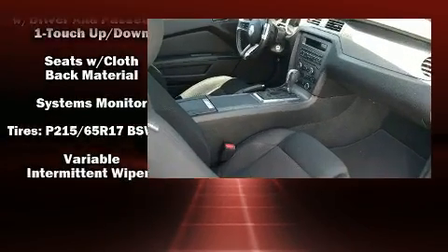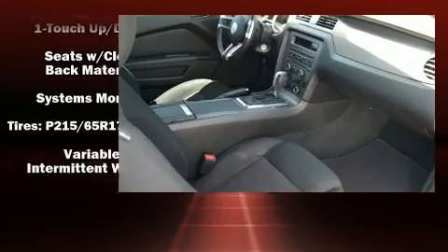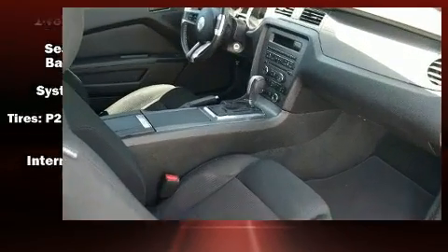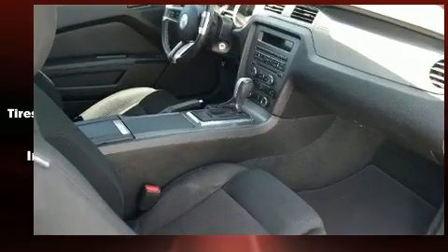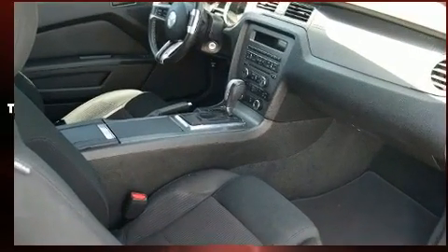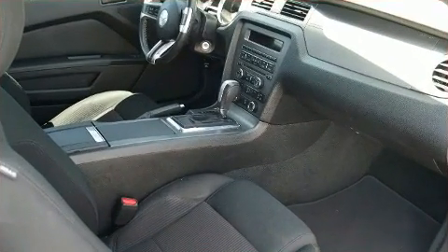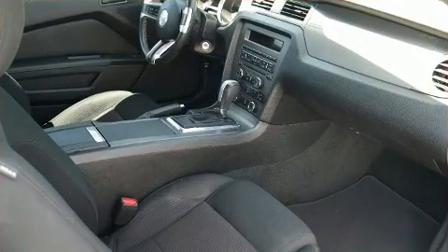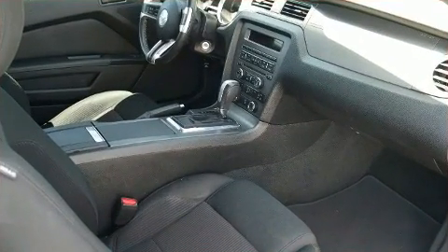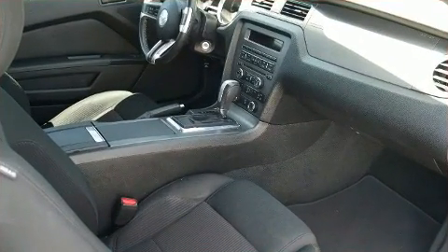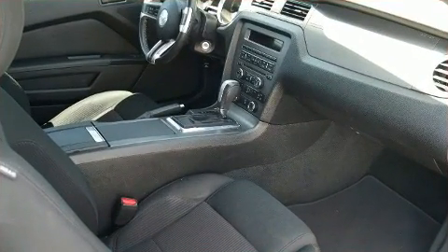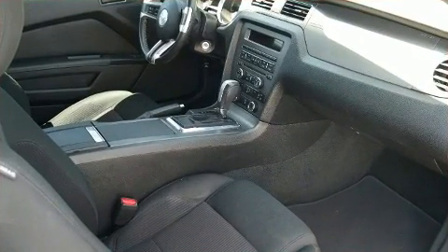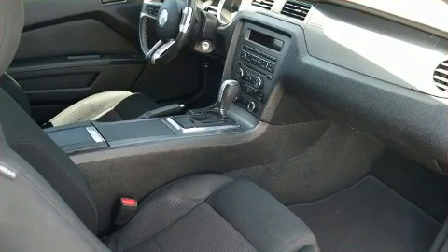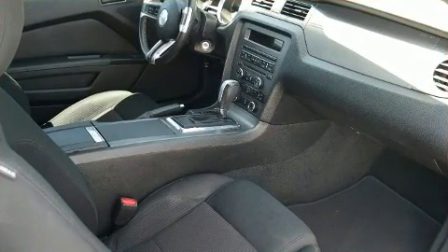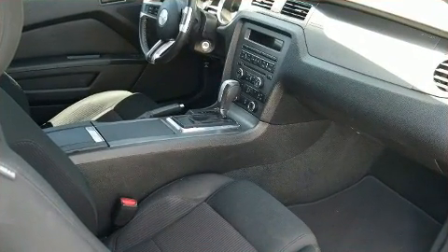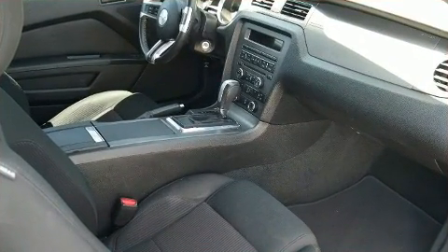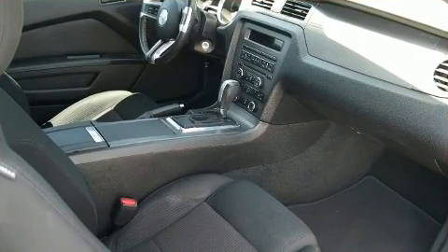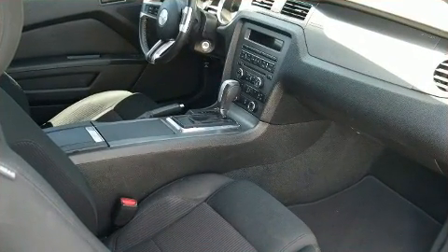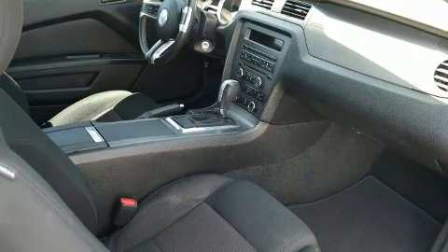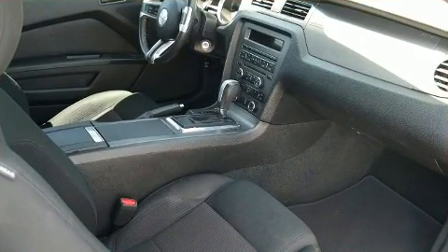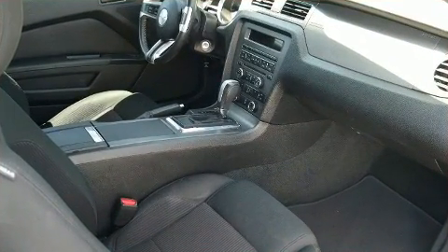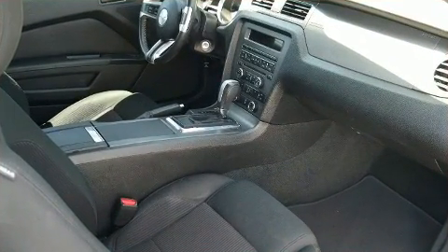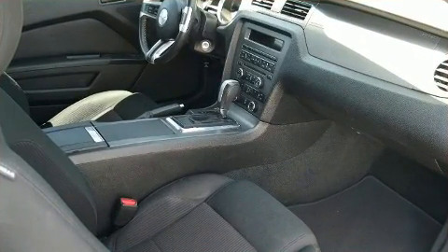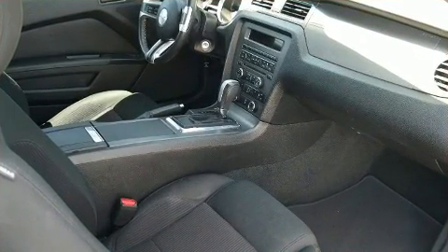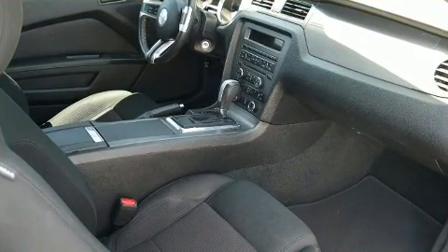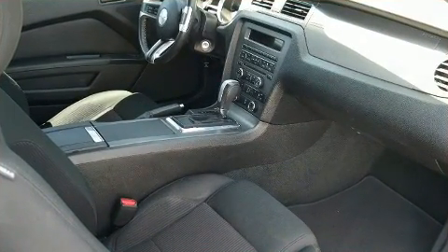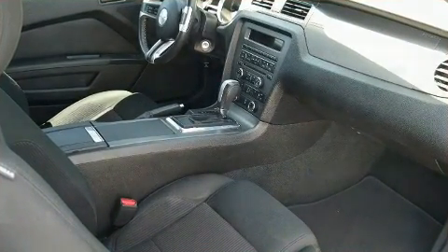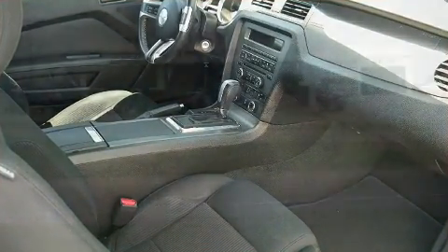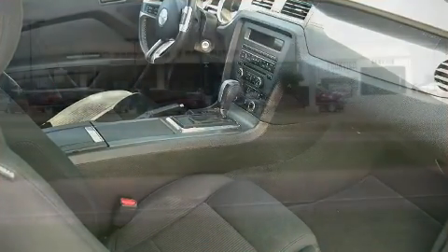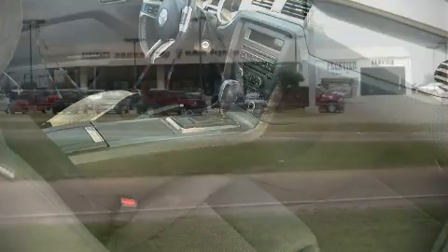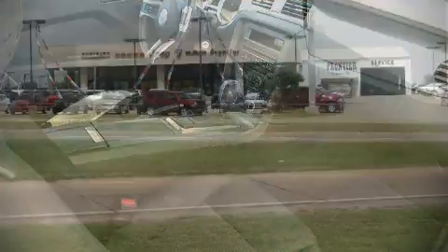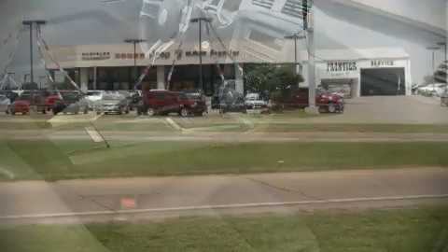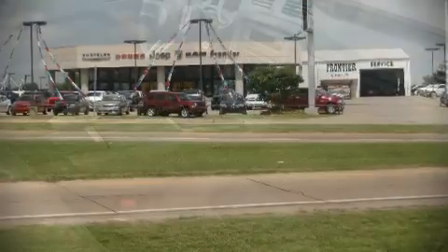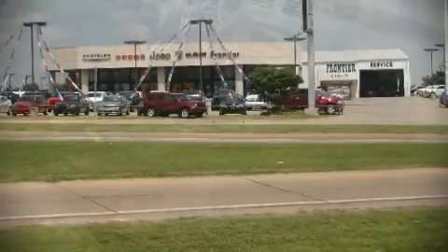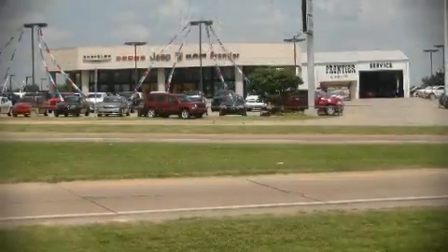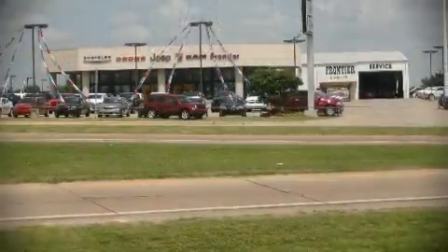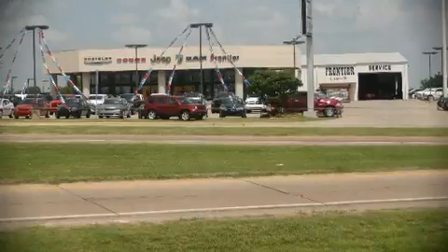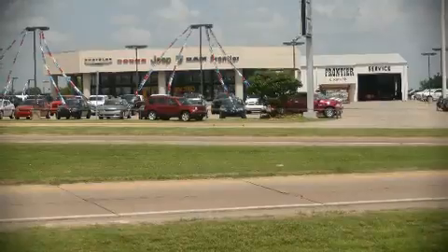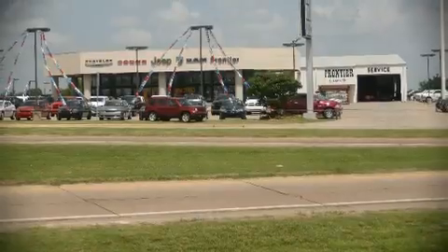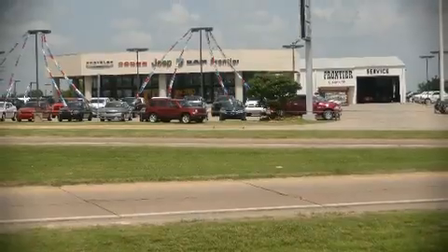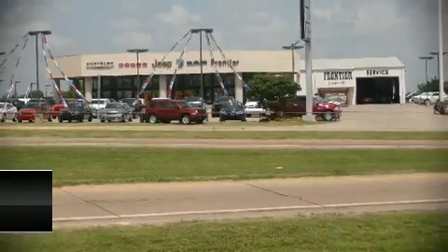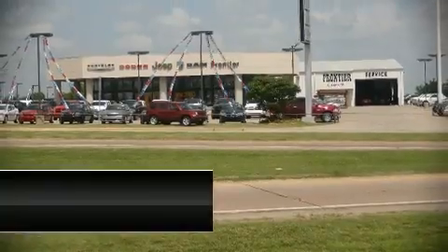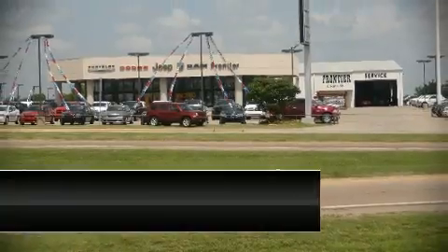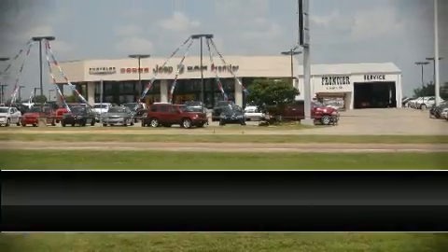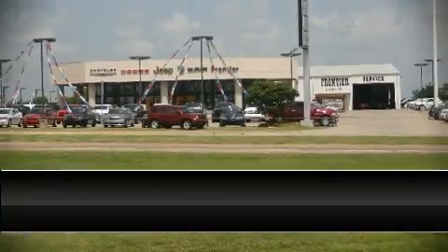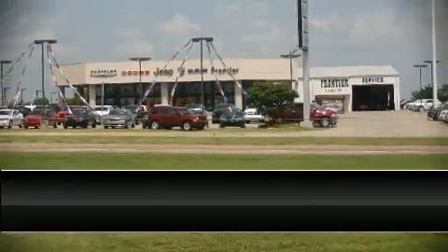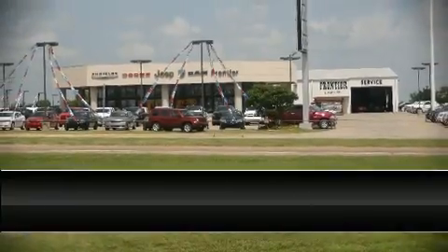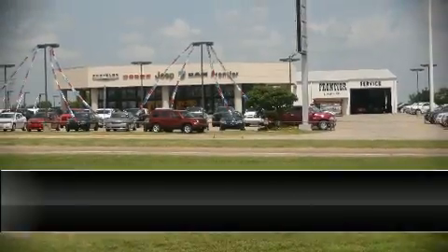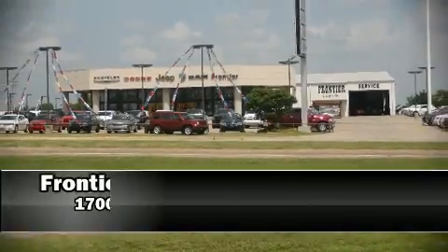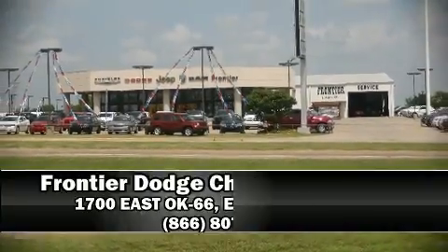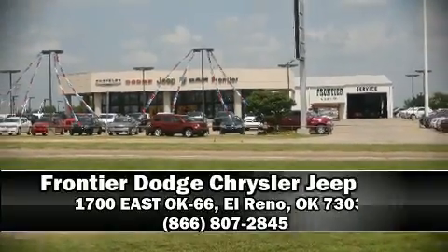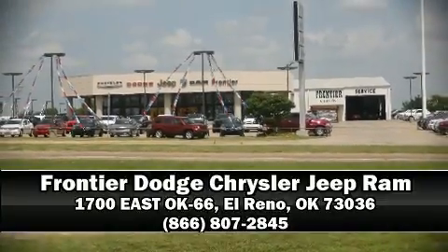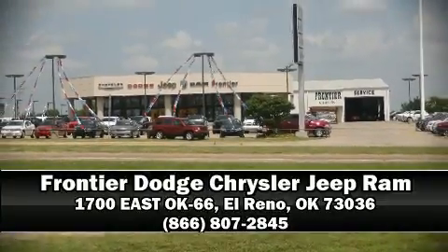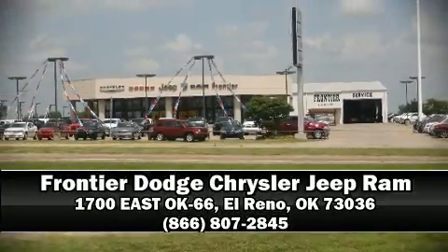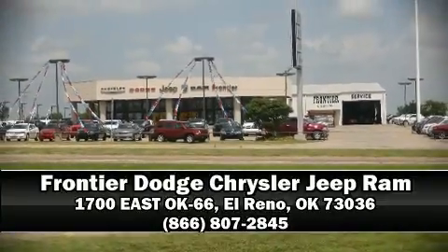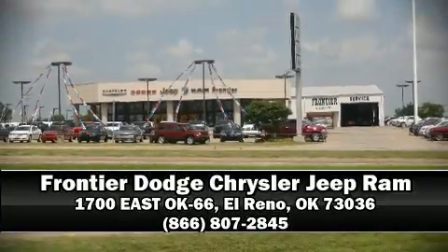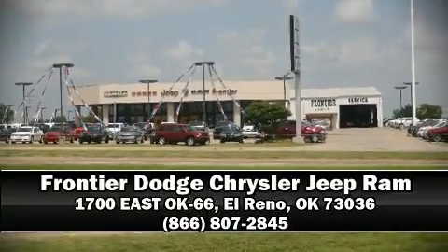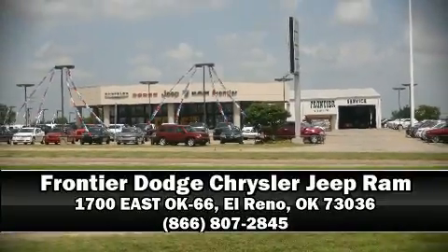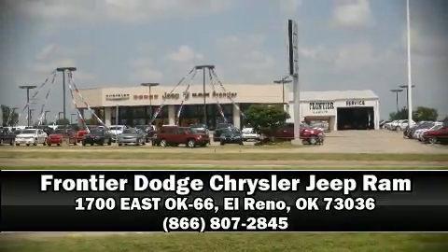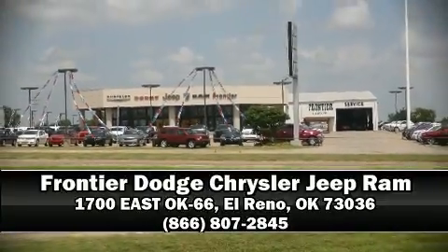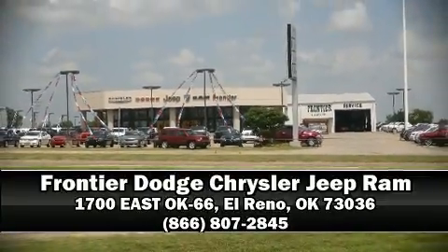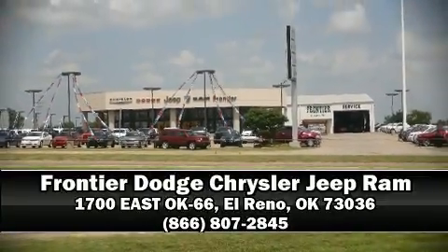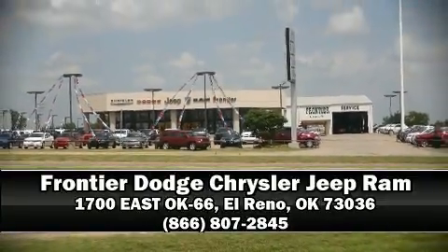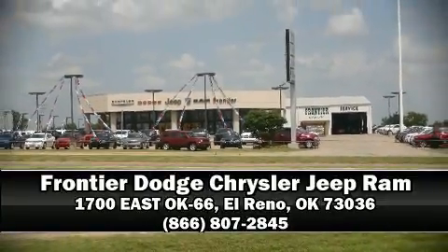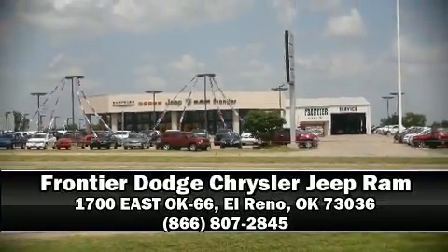And four-wheel disc brakes with ABS. Stop by our dealership or give us a call for more information.